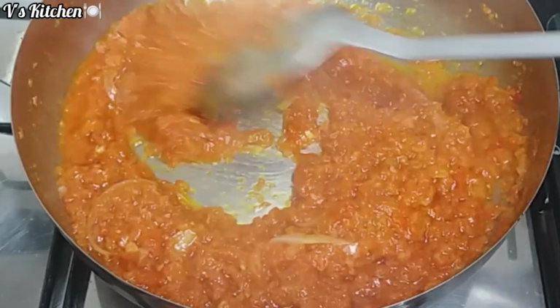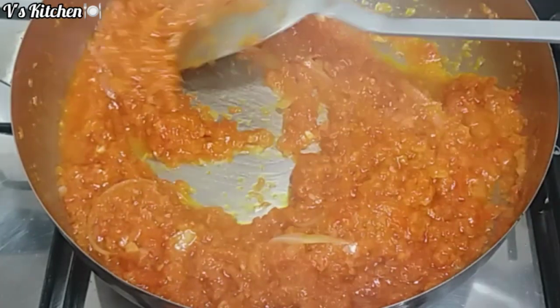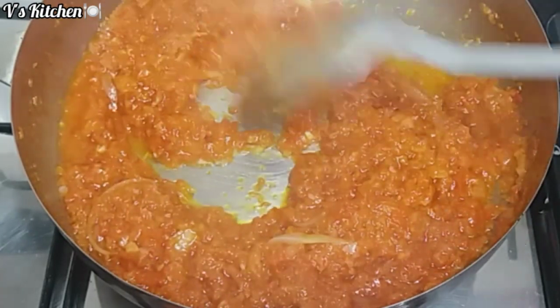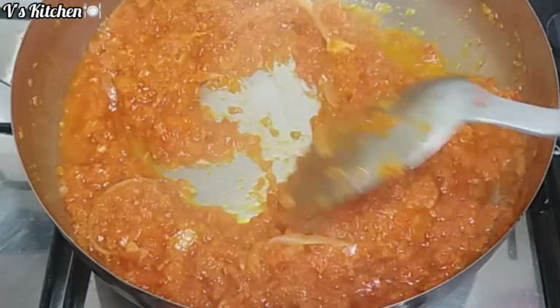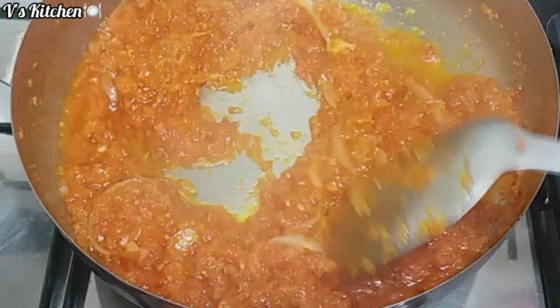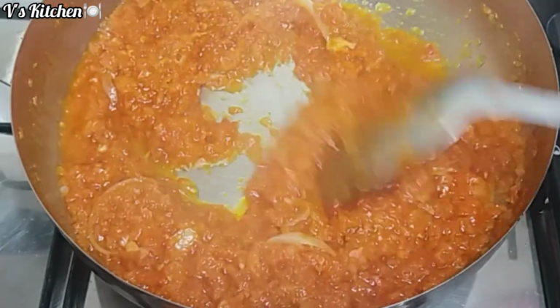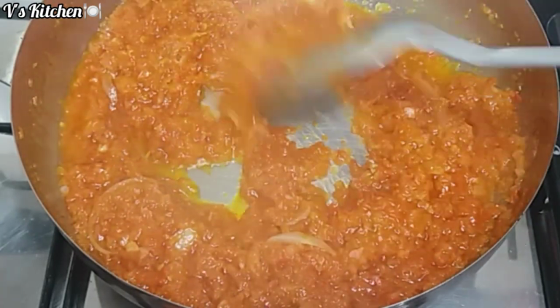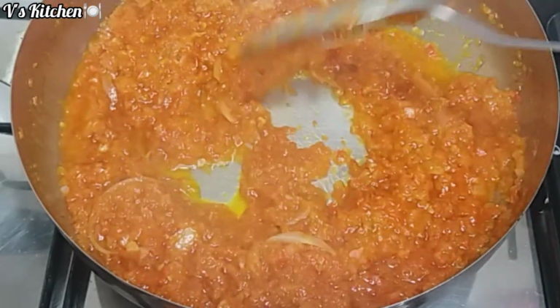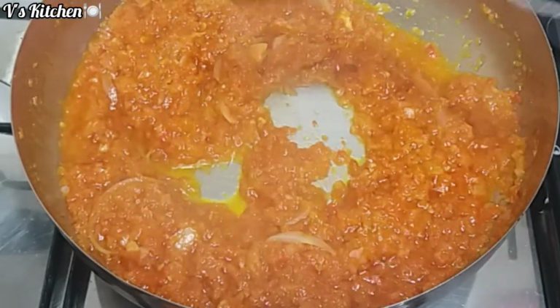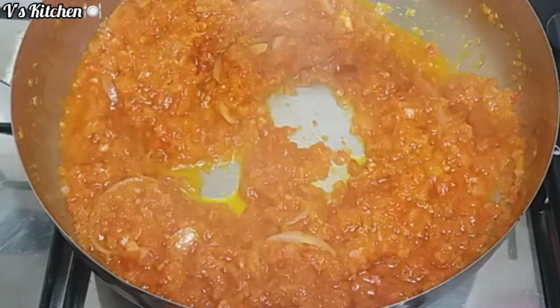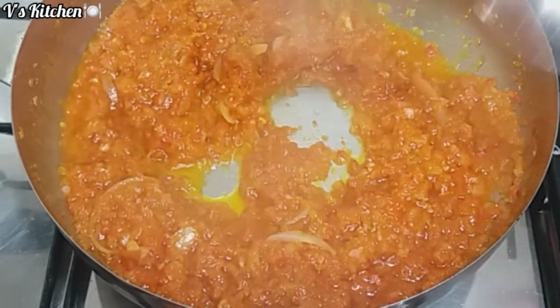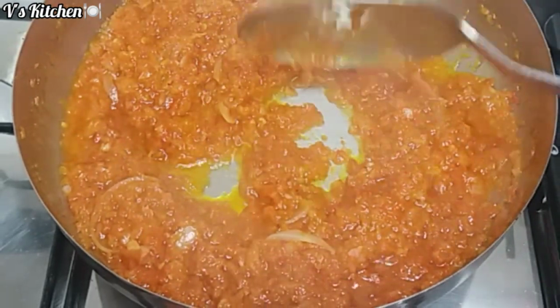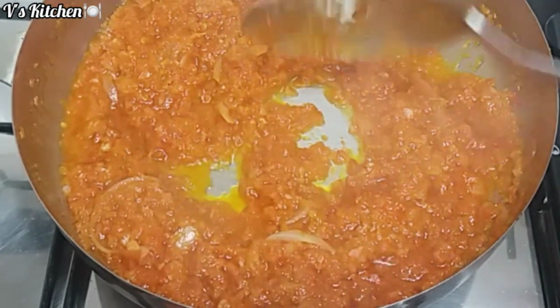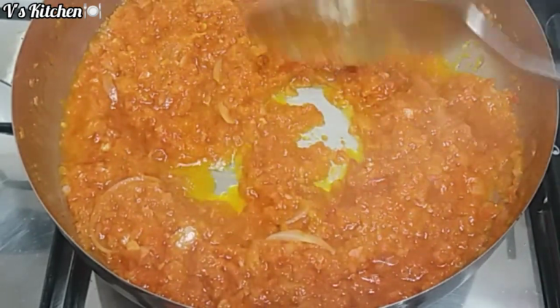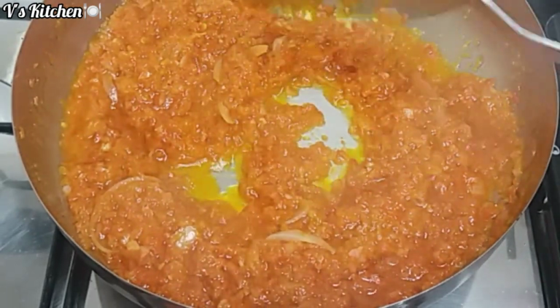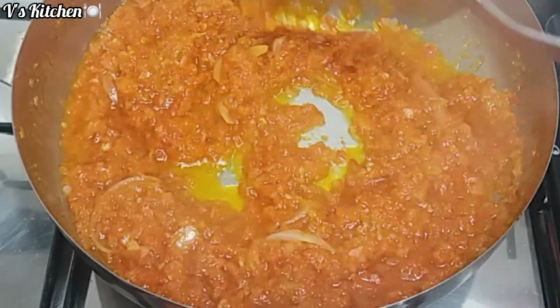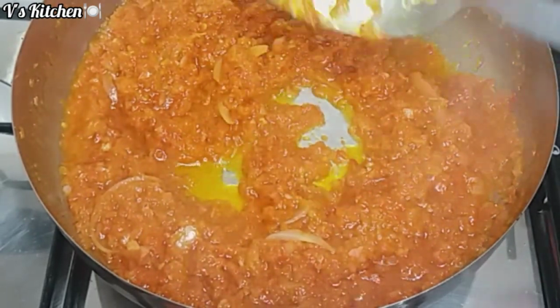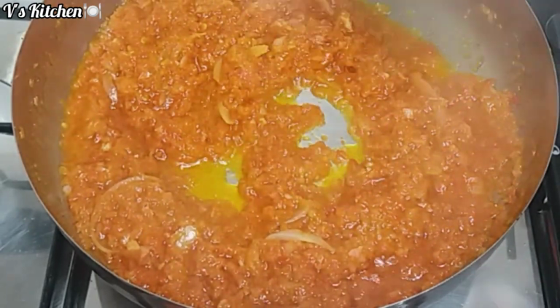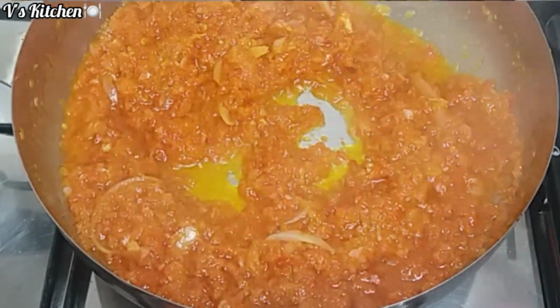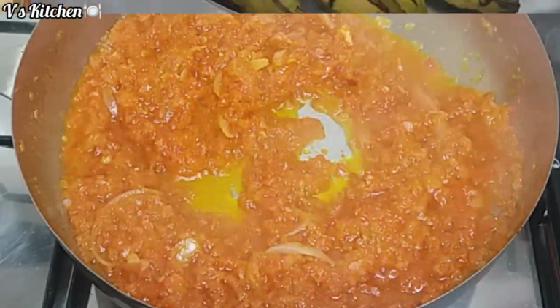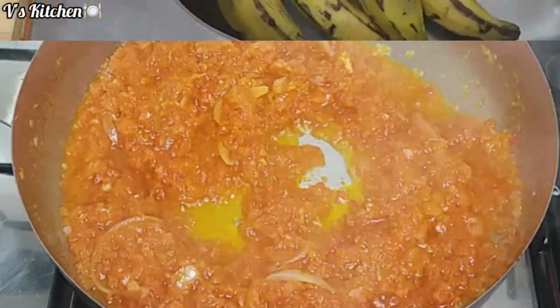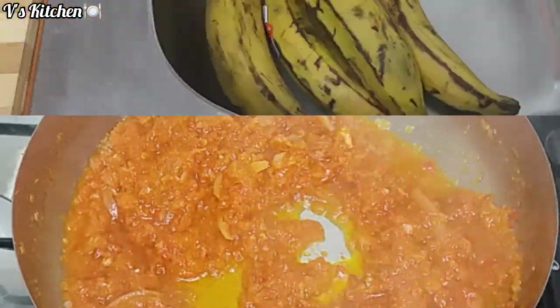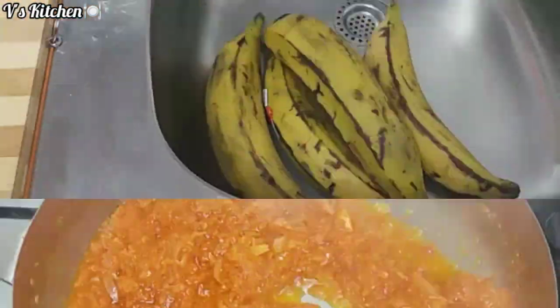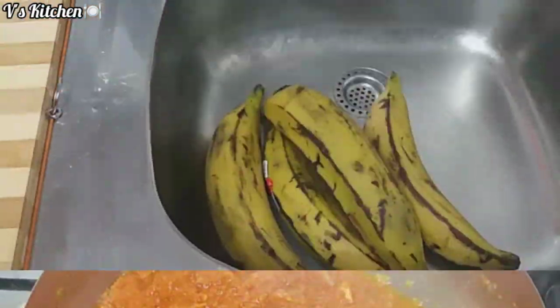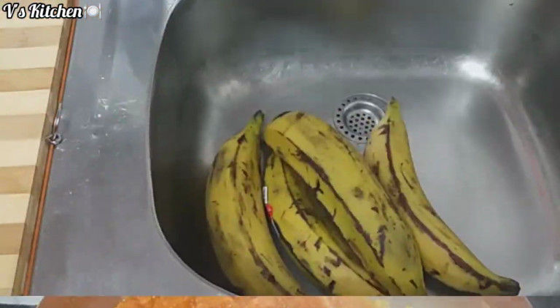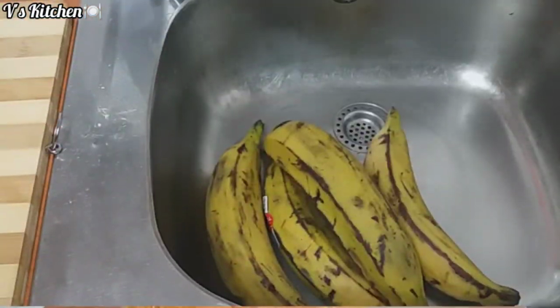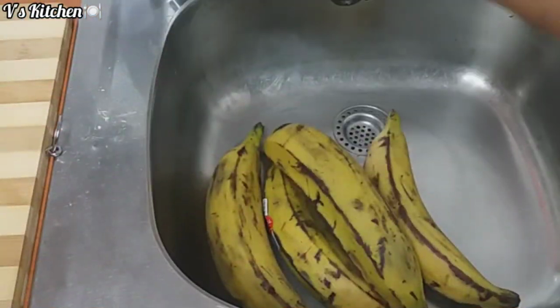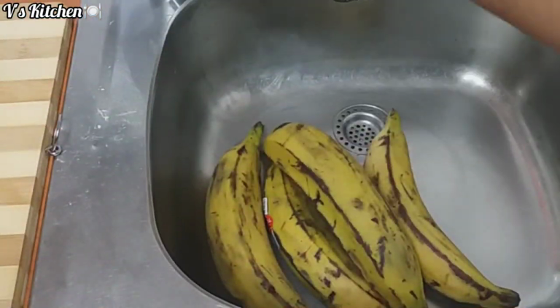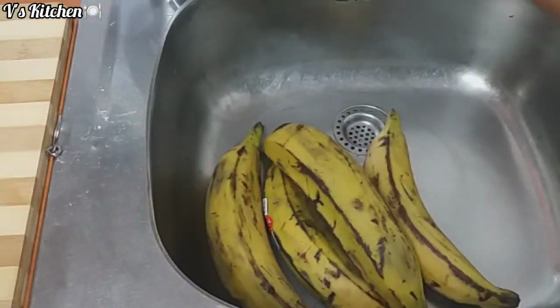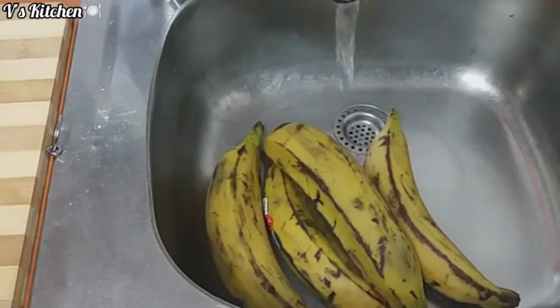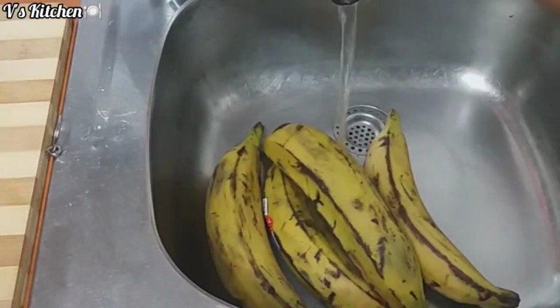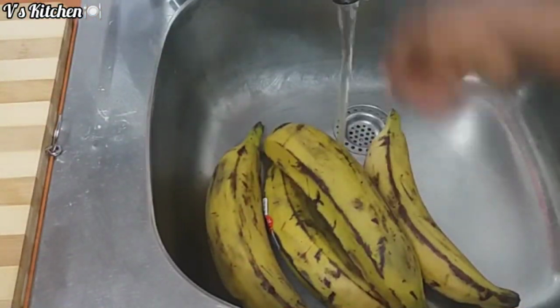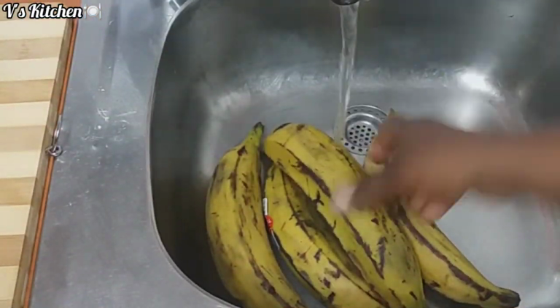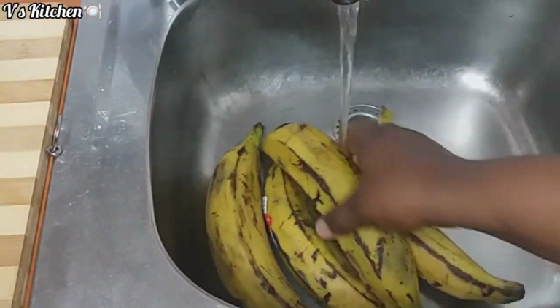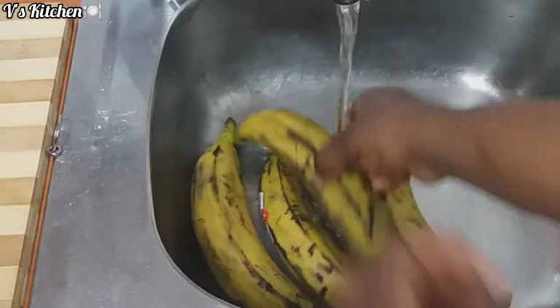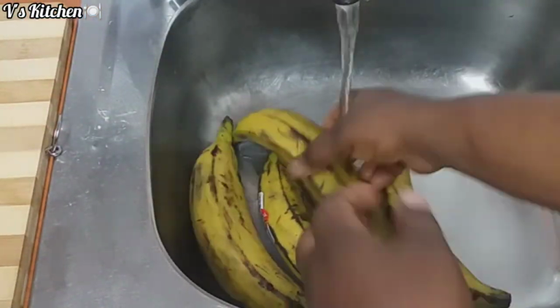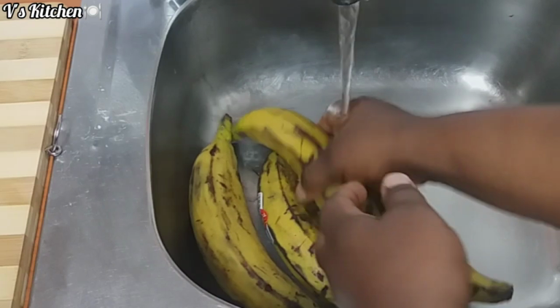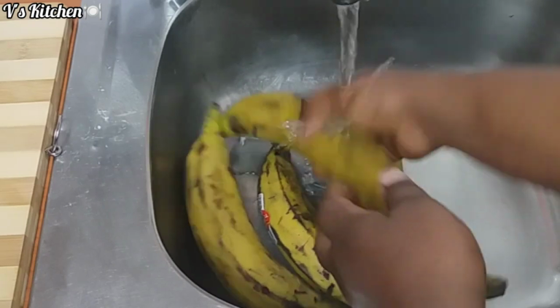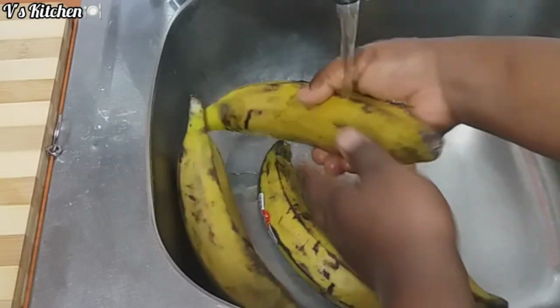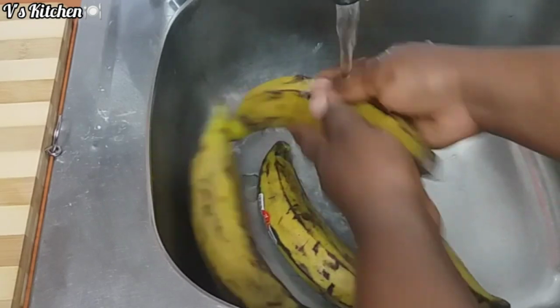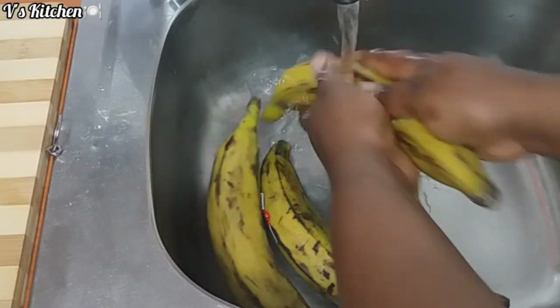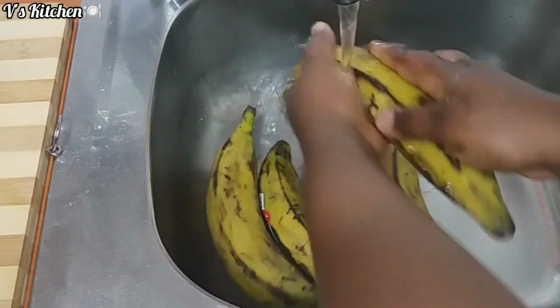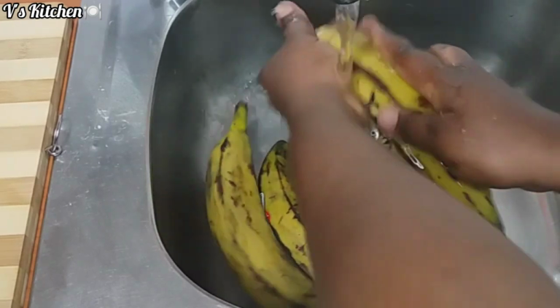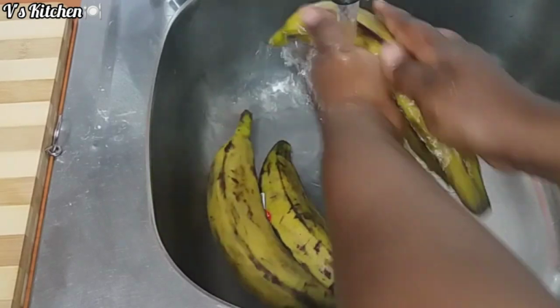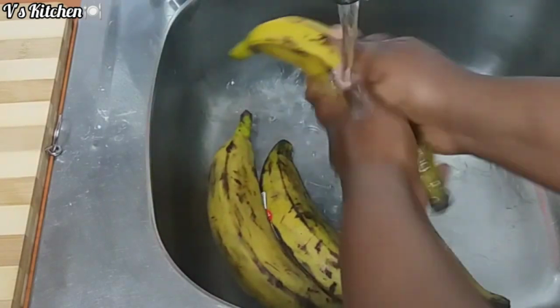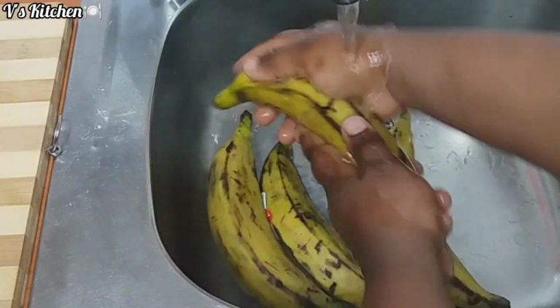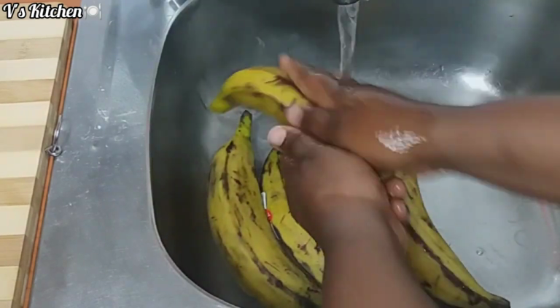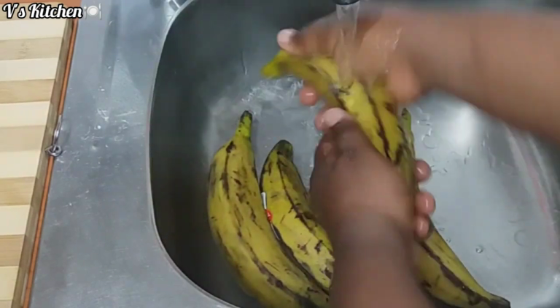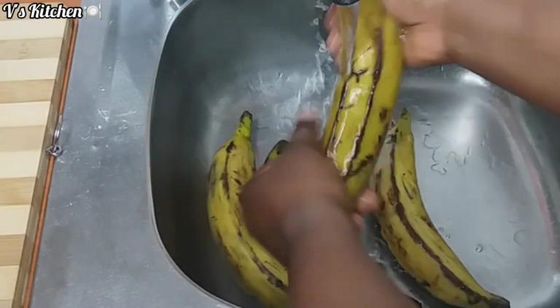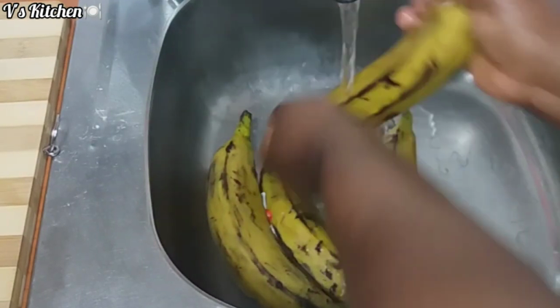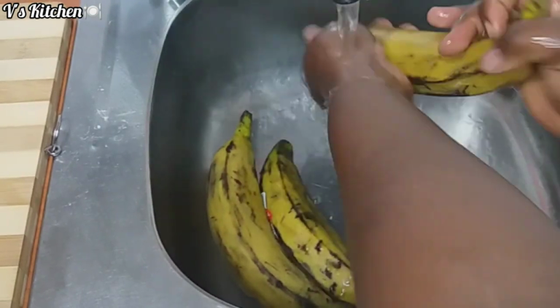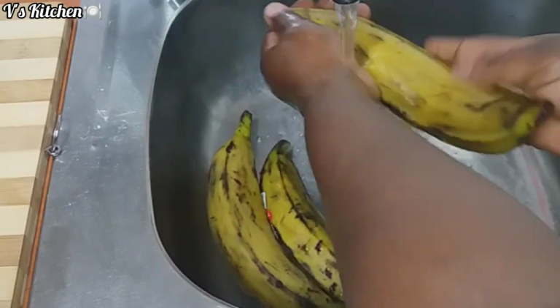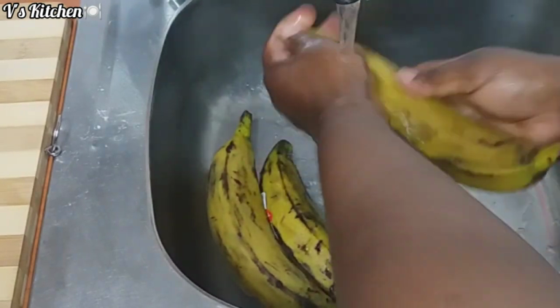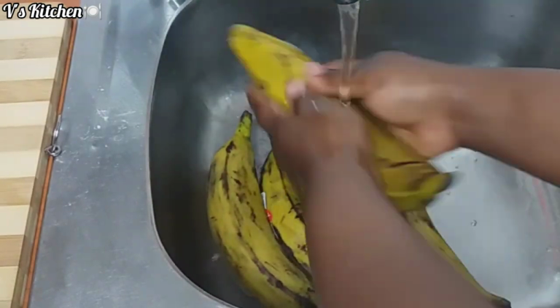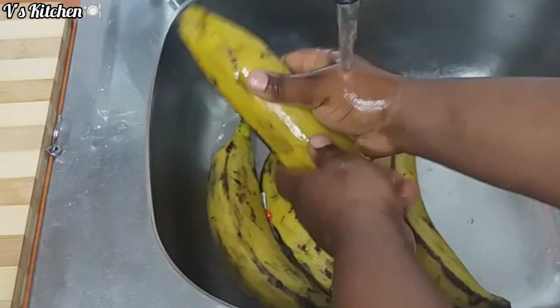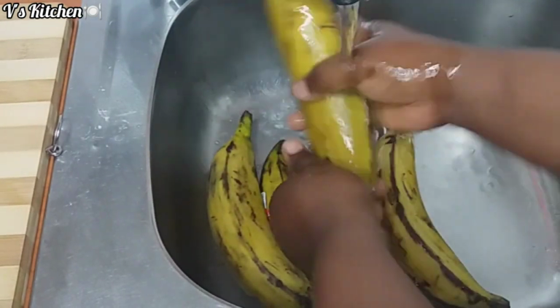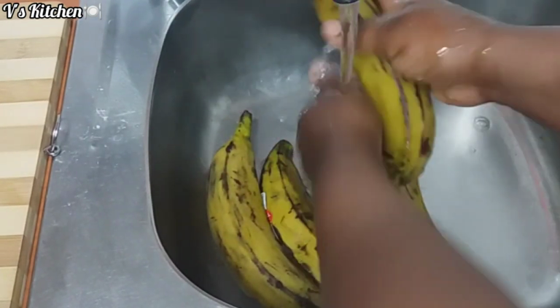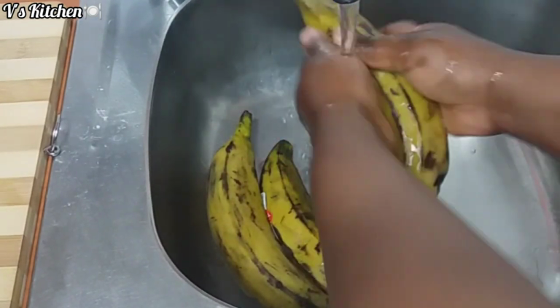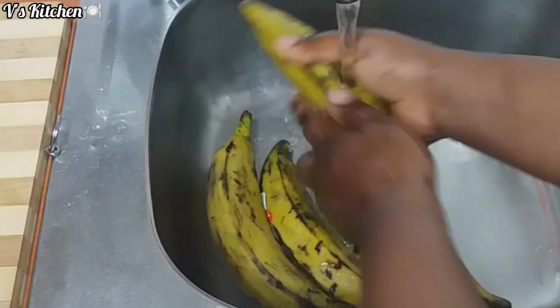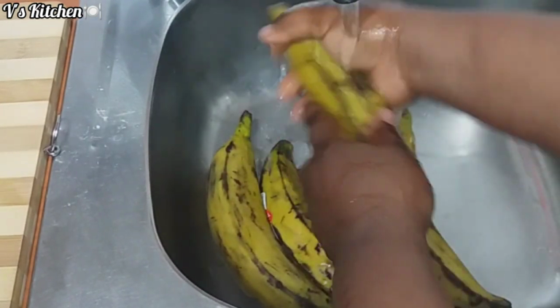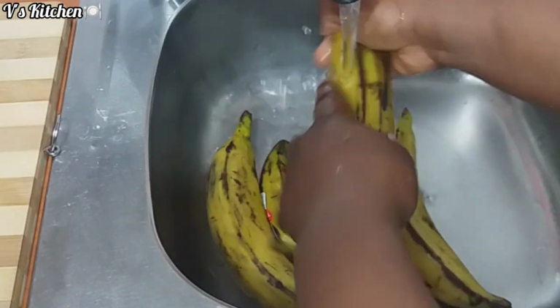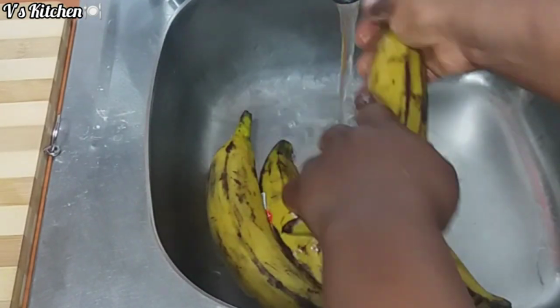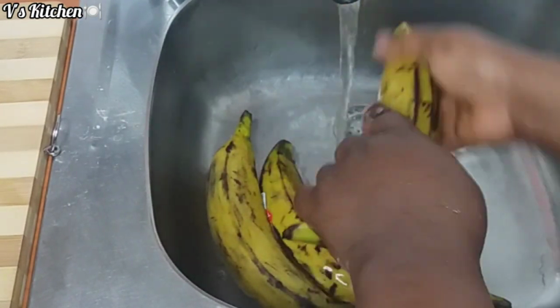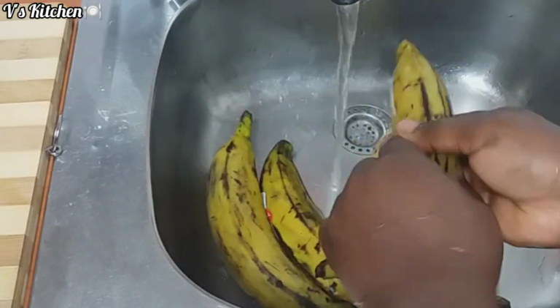As you can see, my tomato sauce is ready. Next is to wash, cut, and slice my ripe plantain before frying.